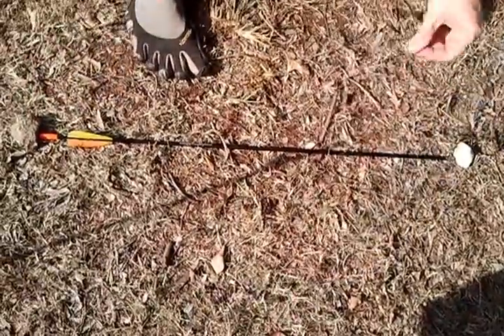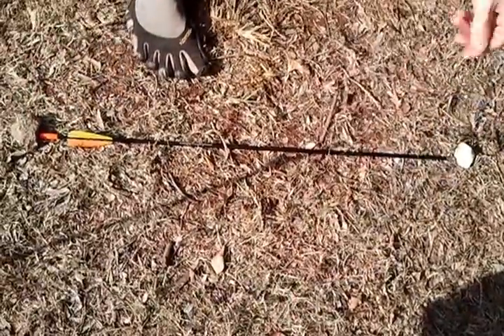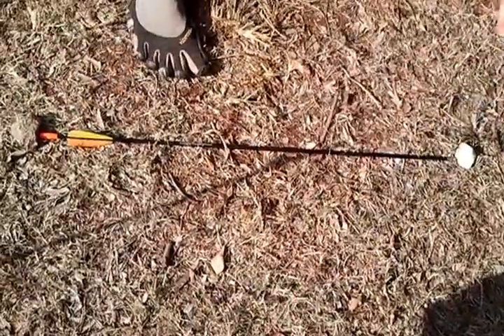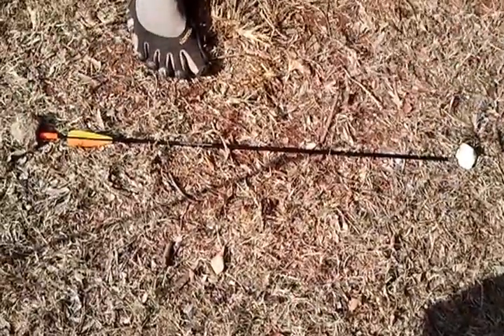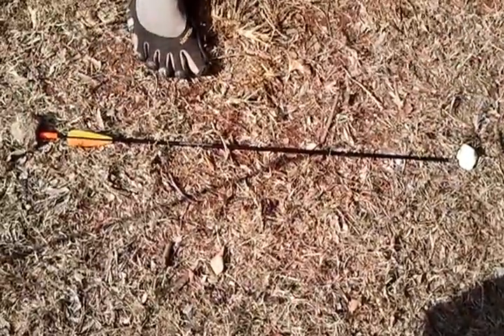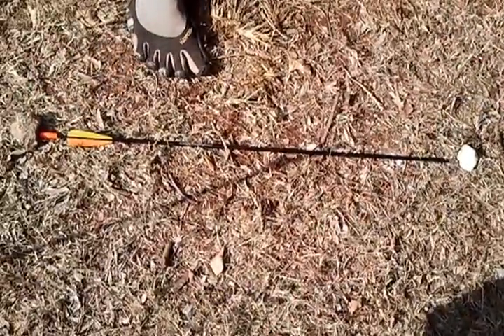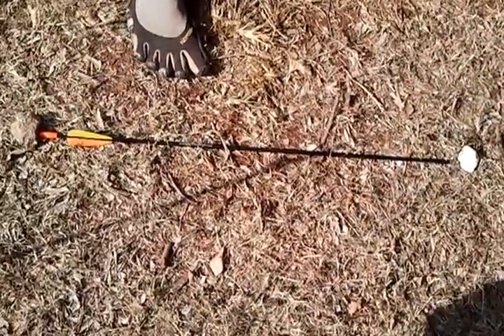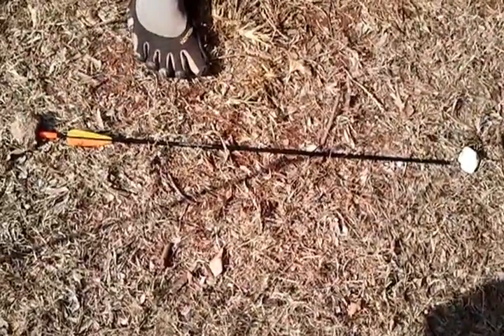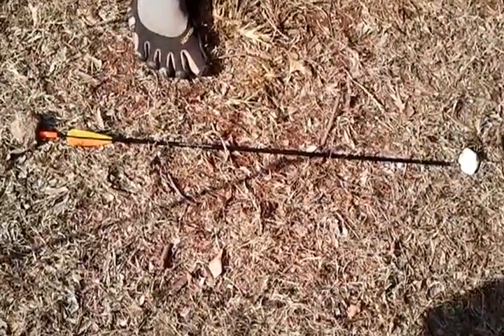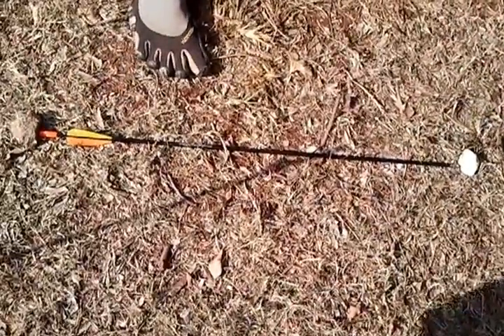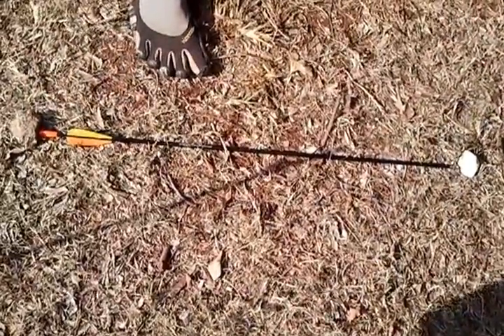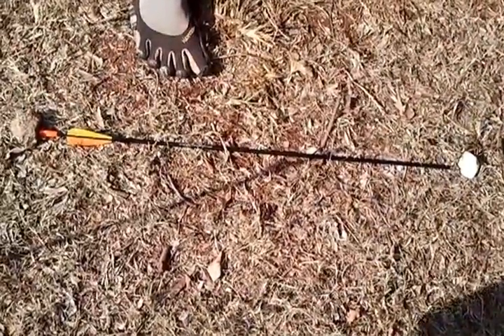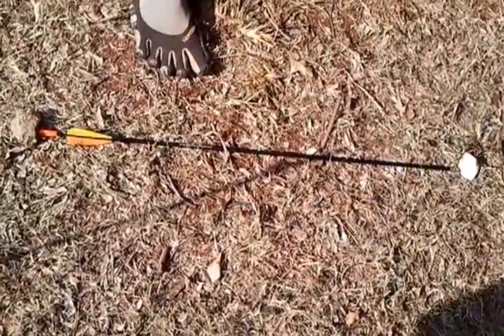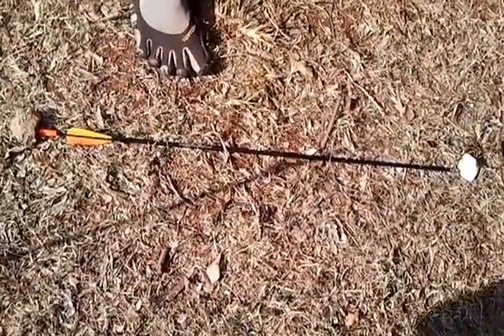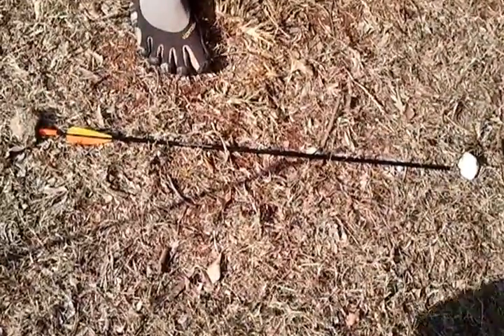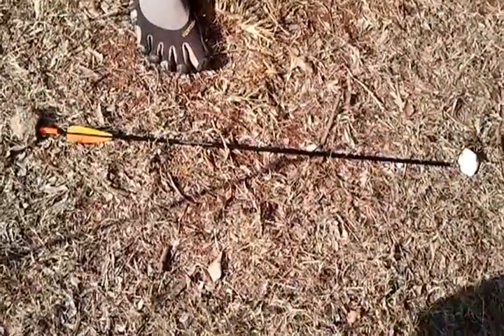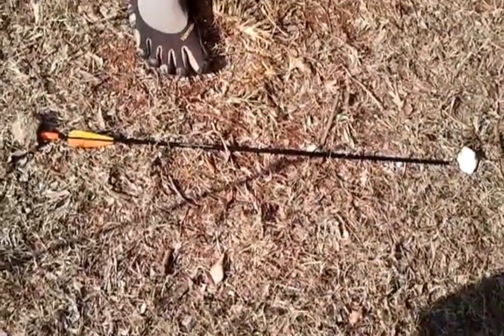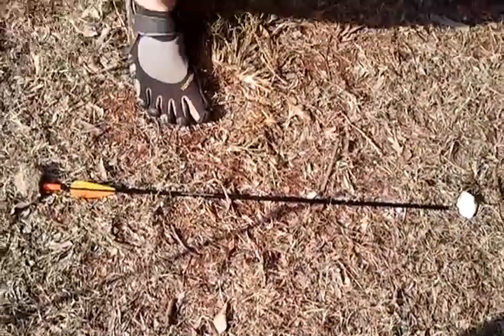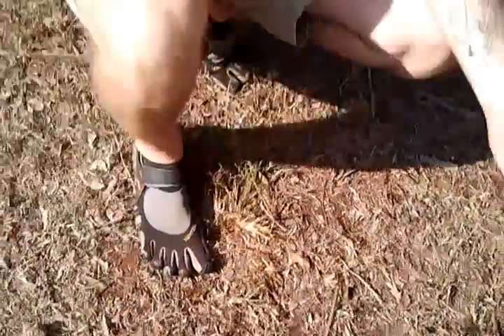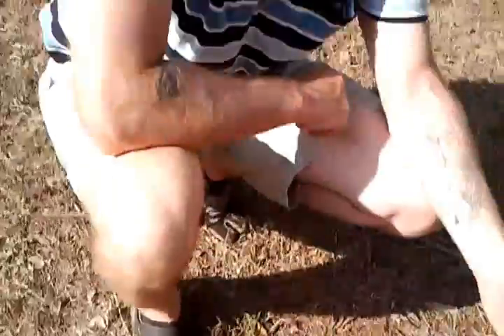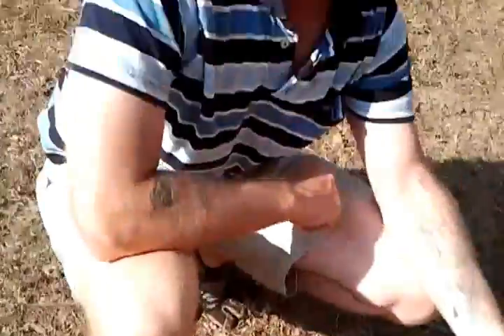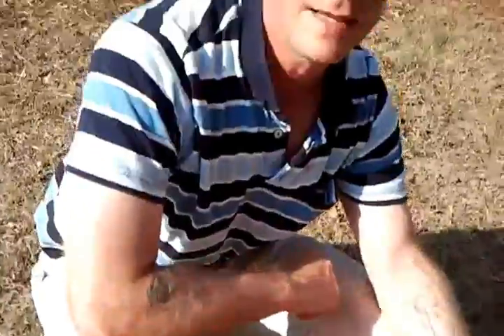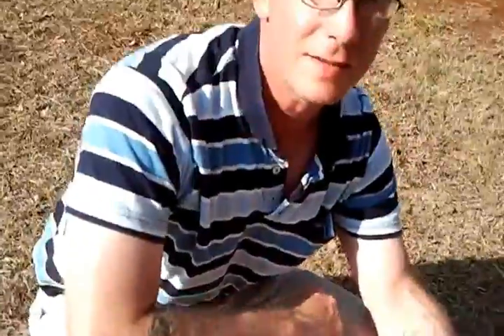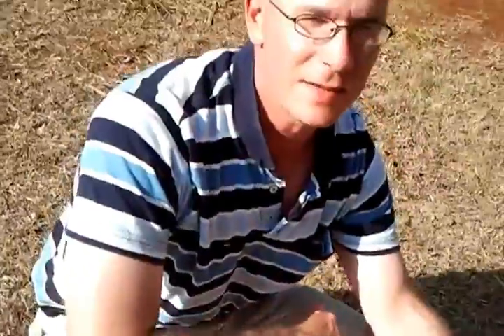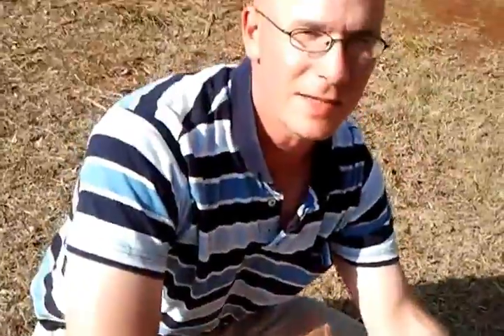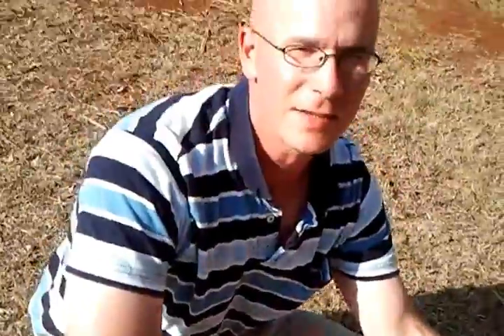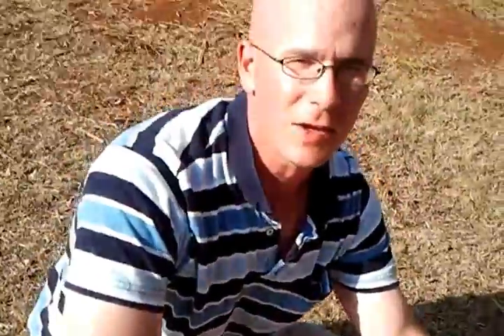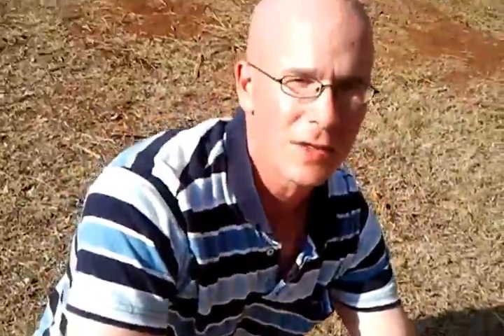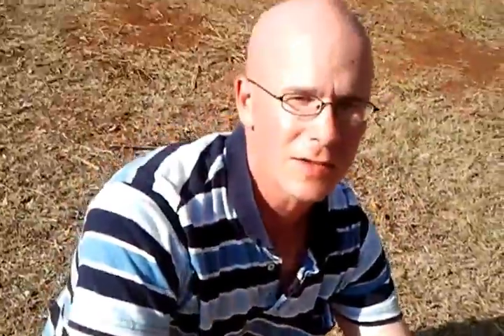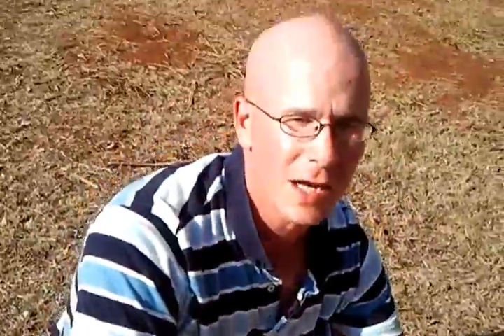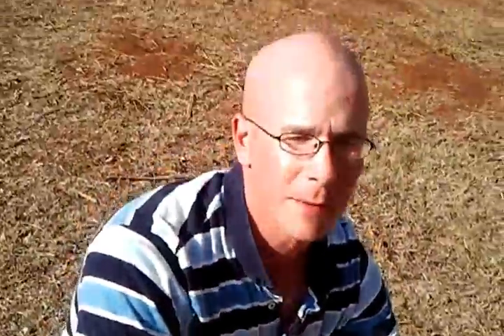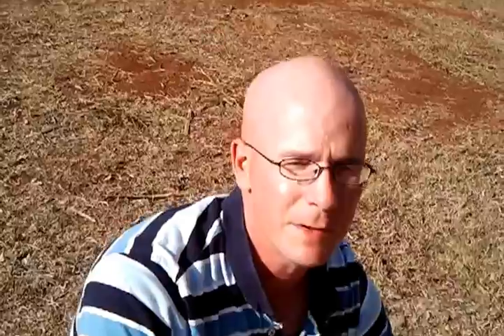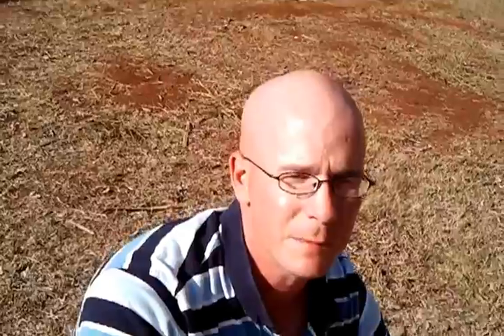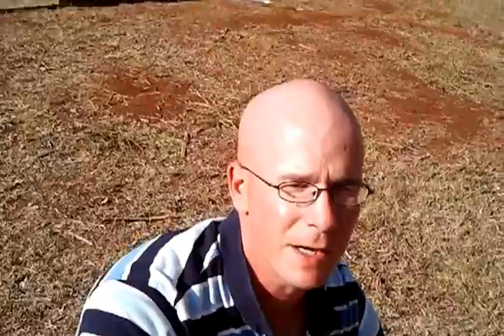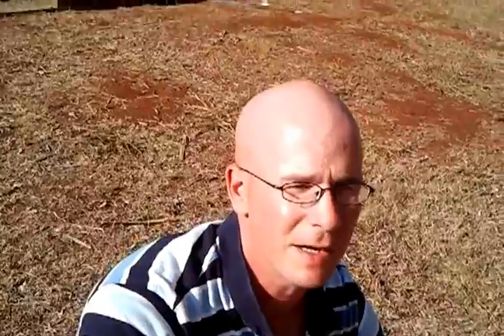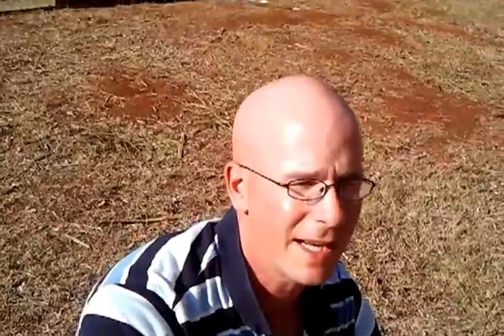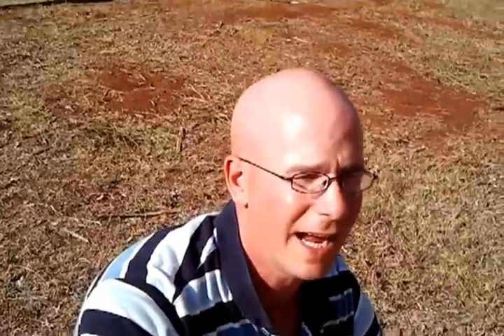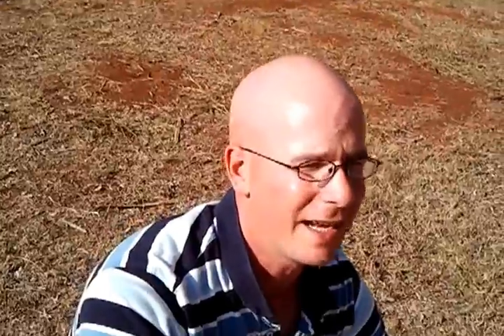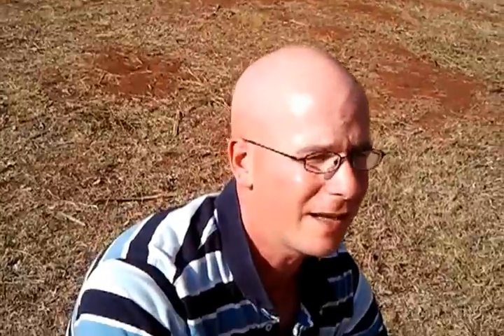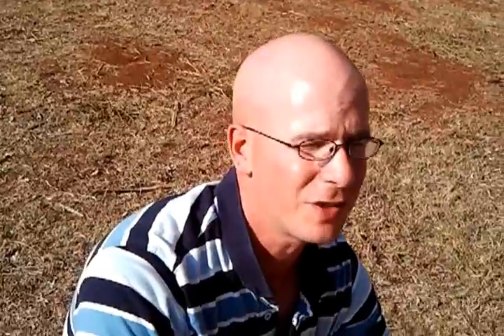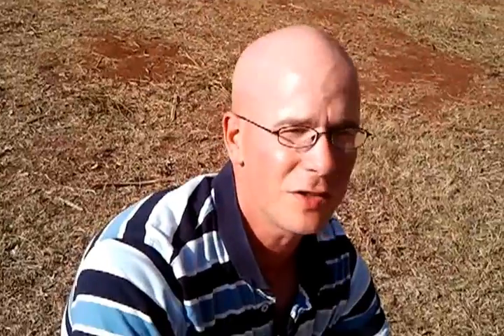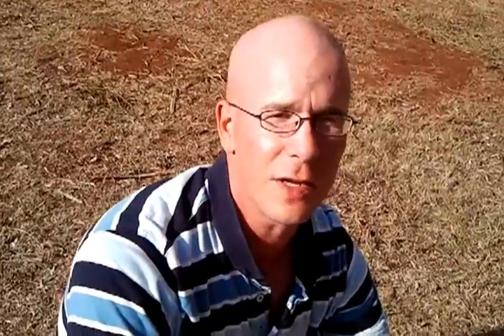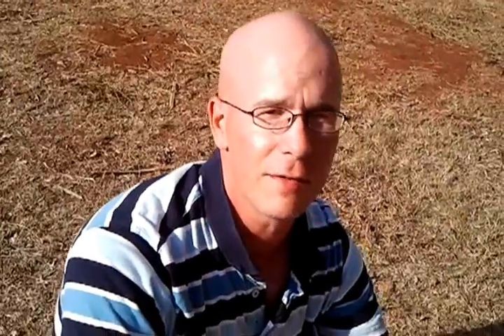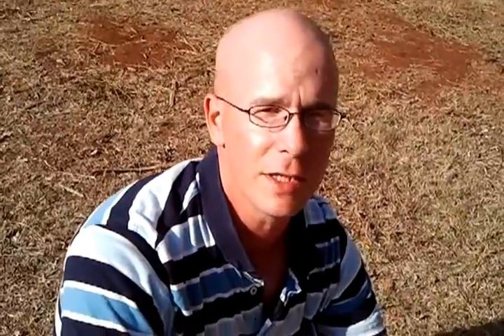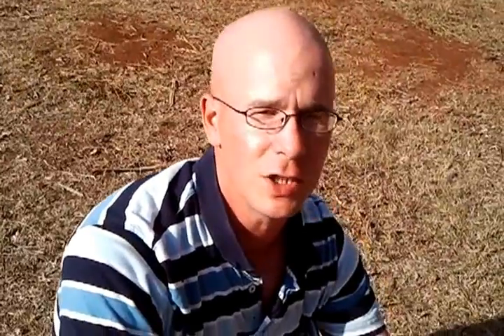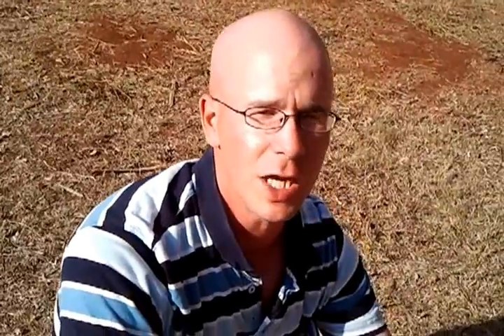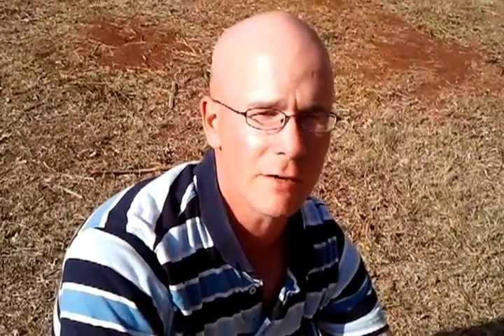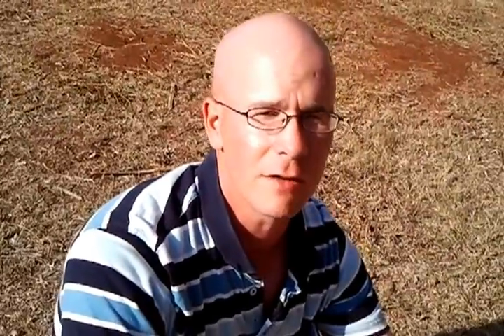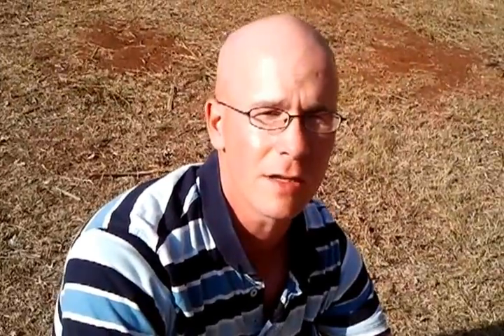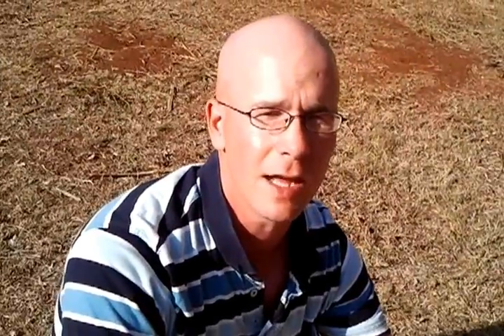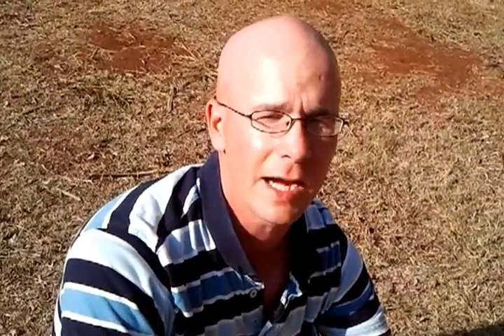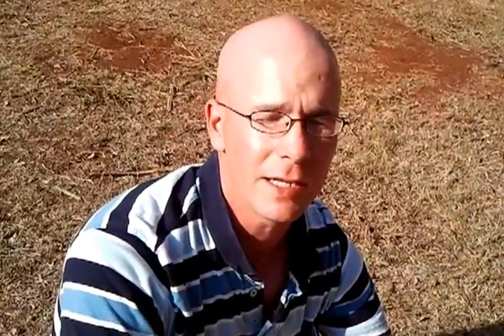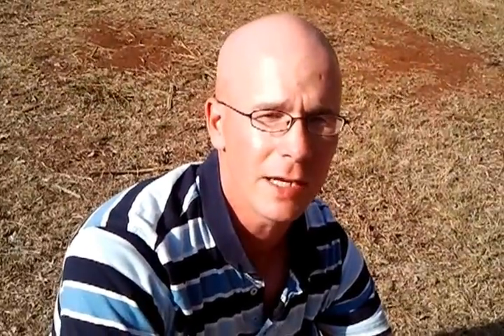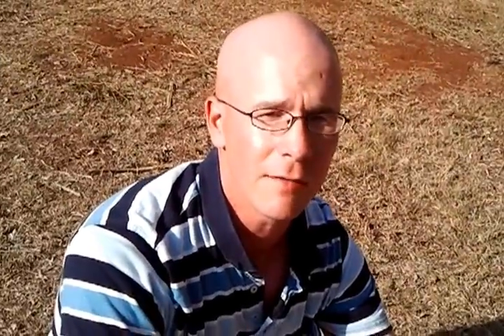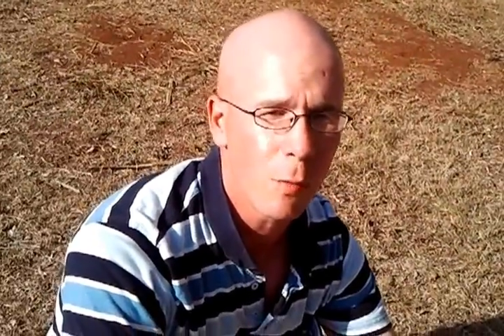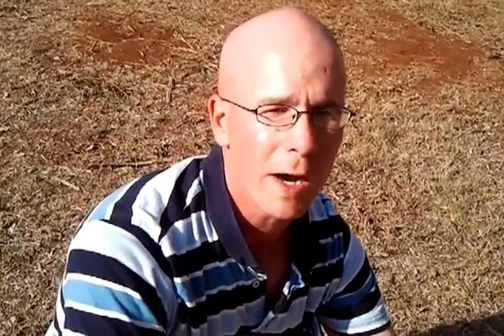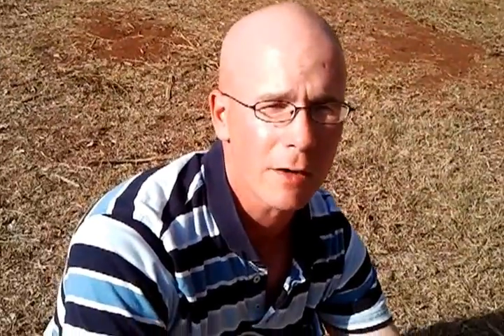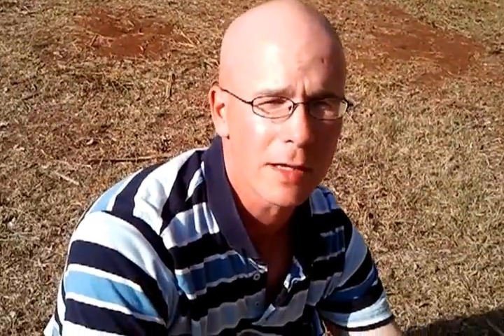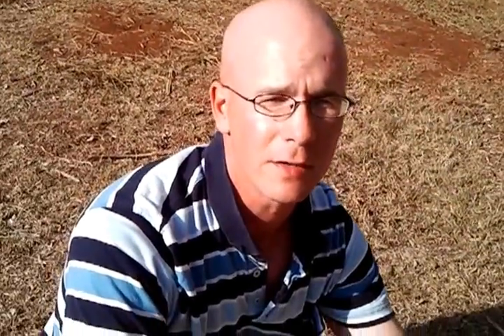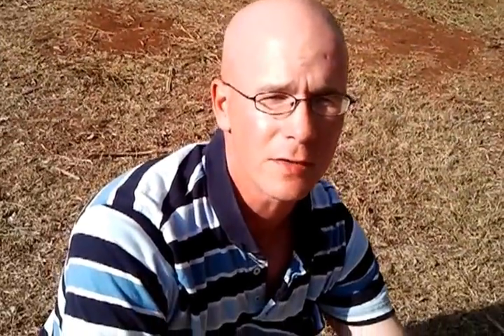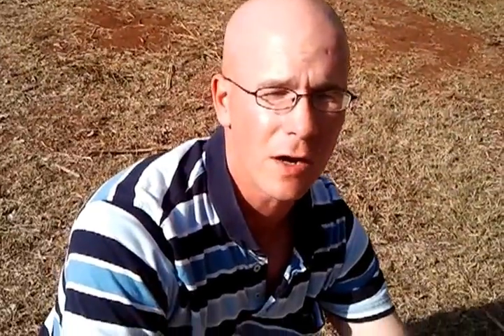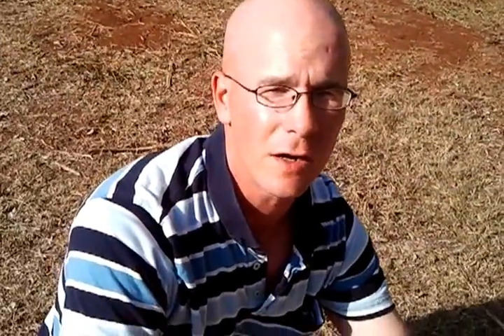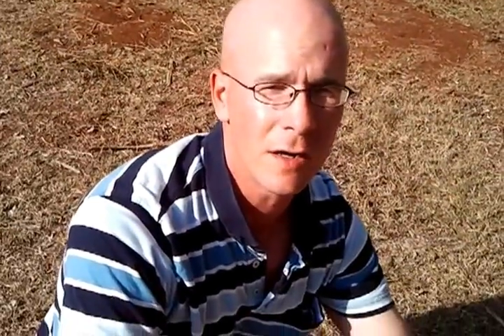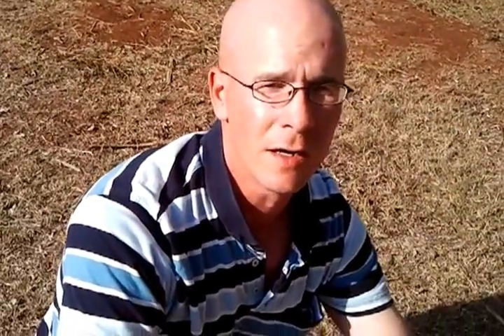And from there you can tell approximately north and south. This isn't as good as a compass, but again, it'll just give you a general idea of where things are.